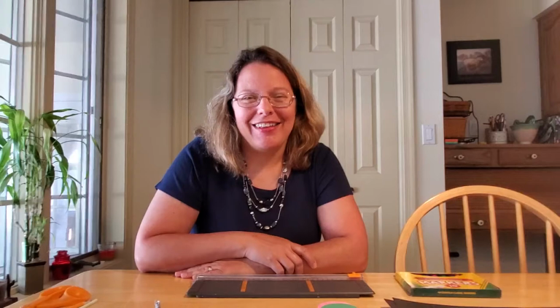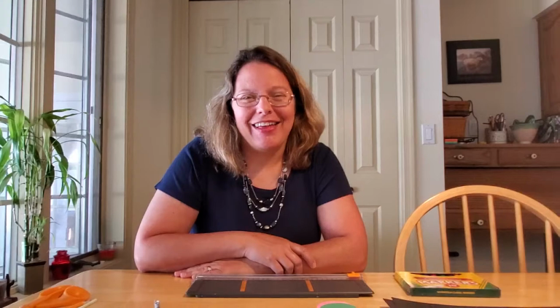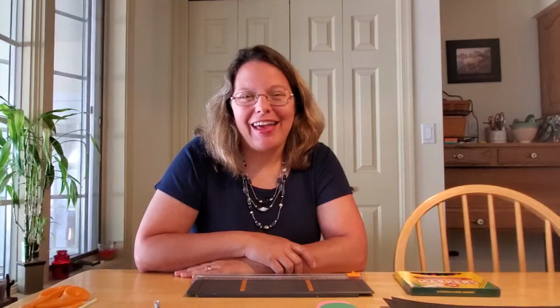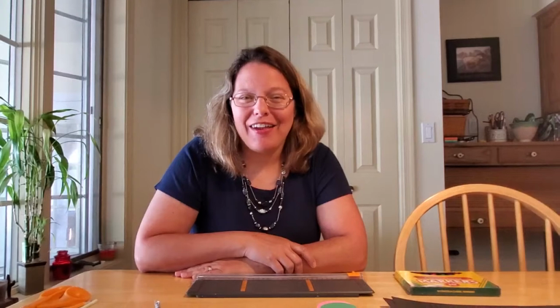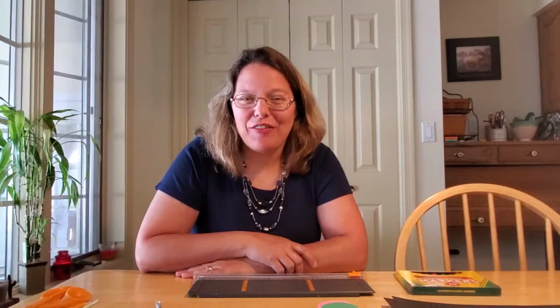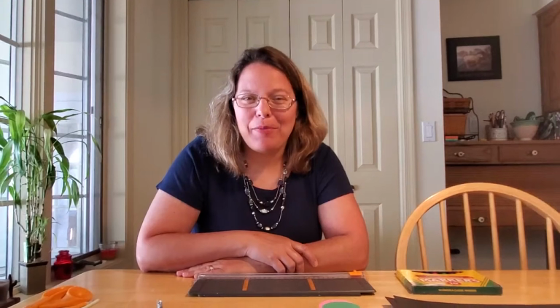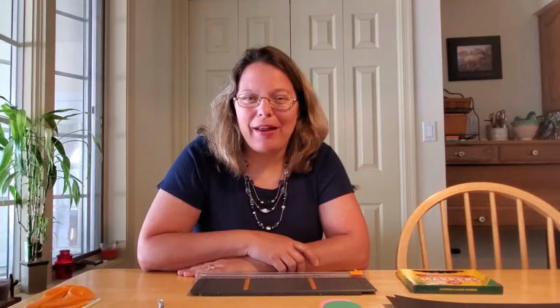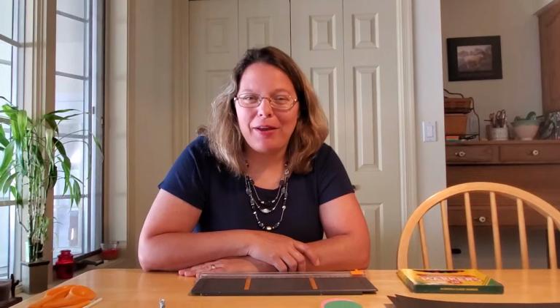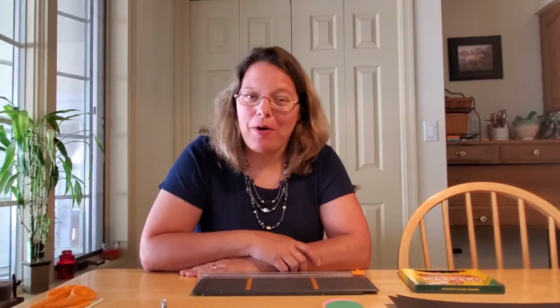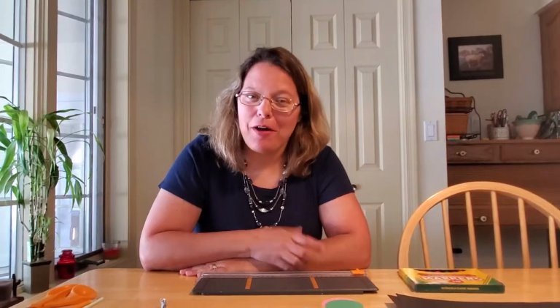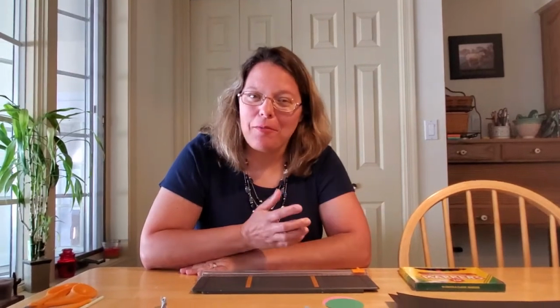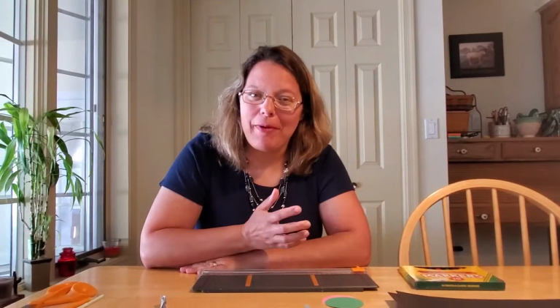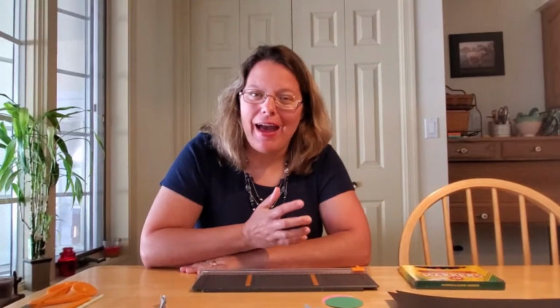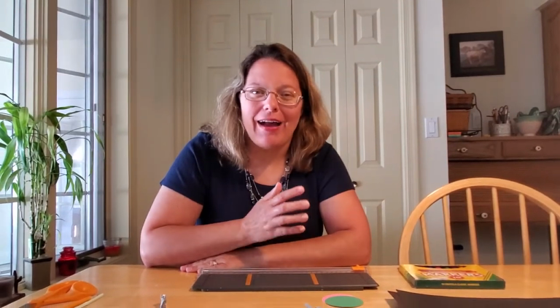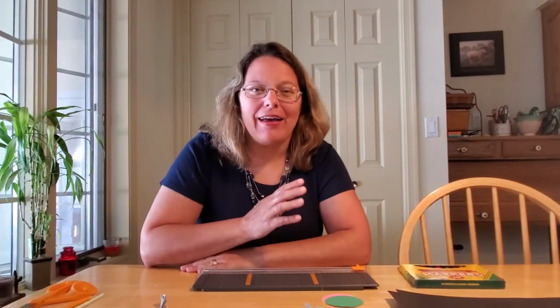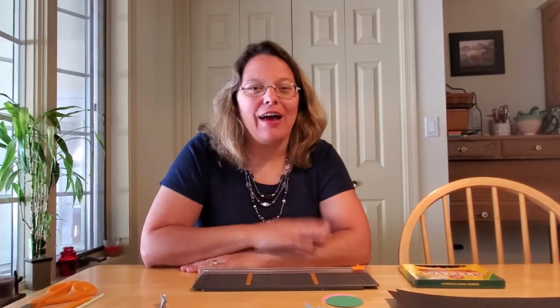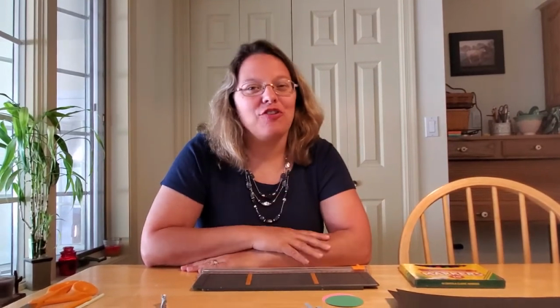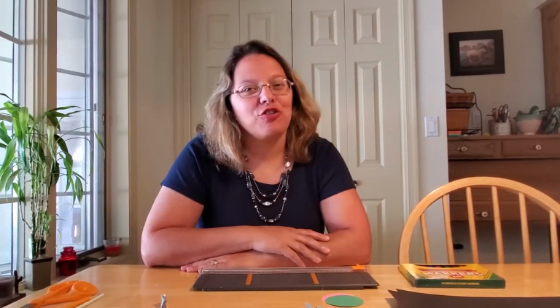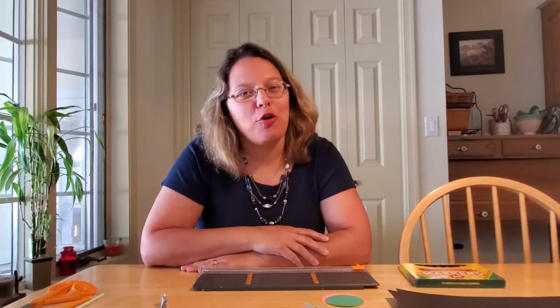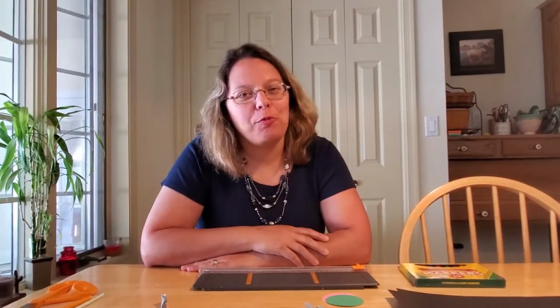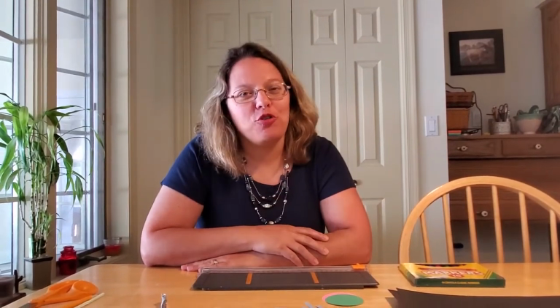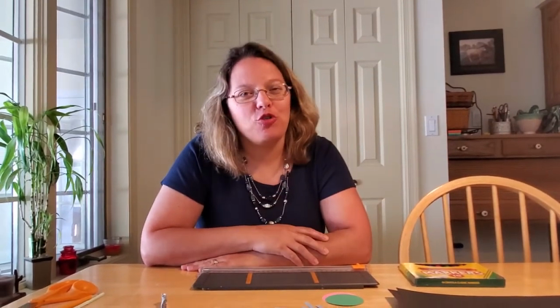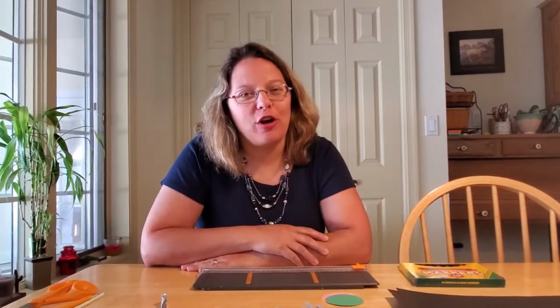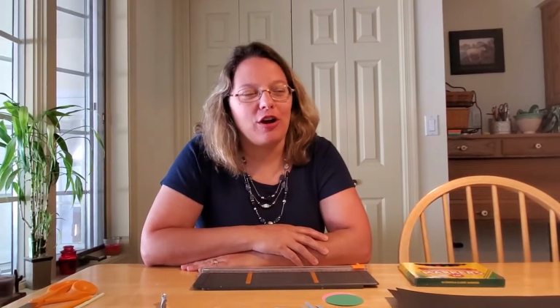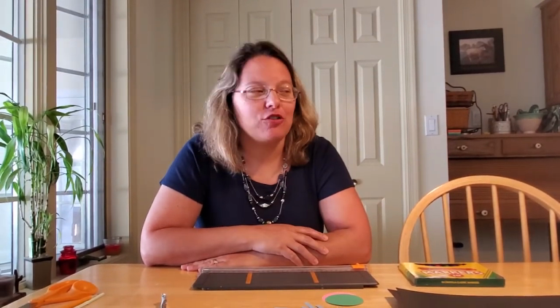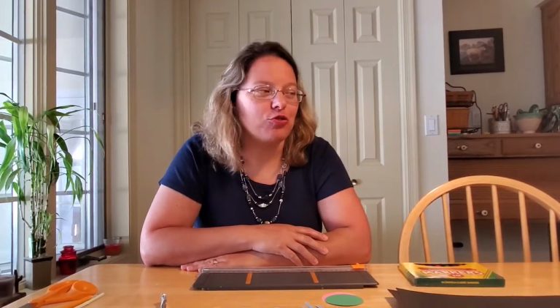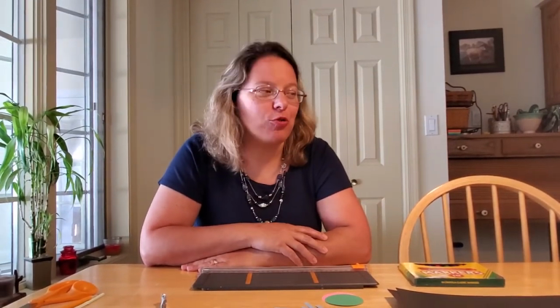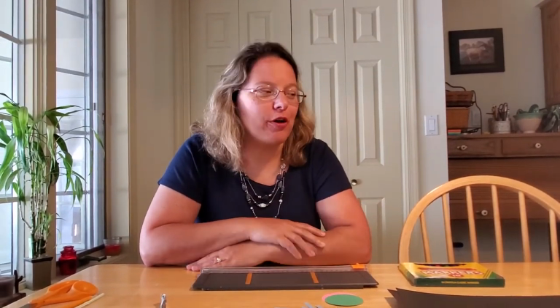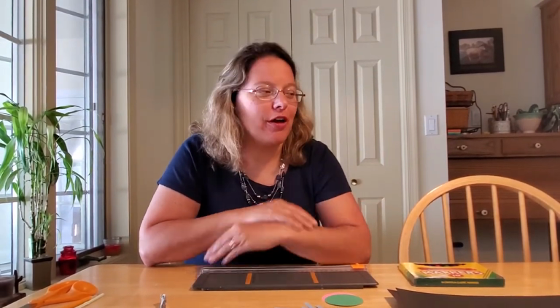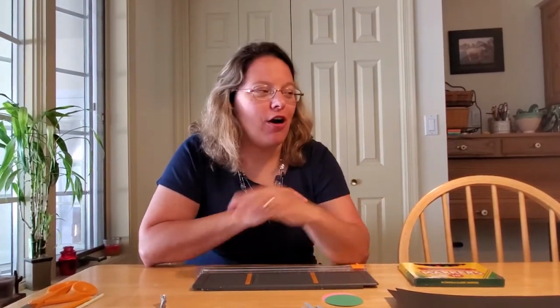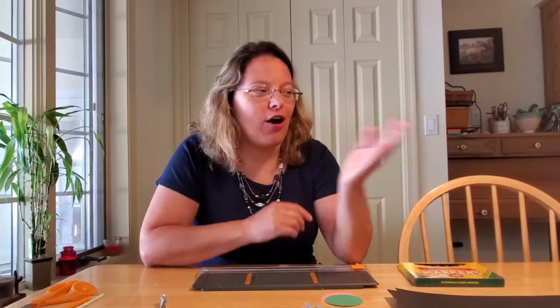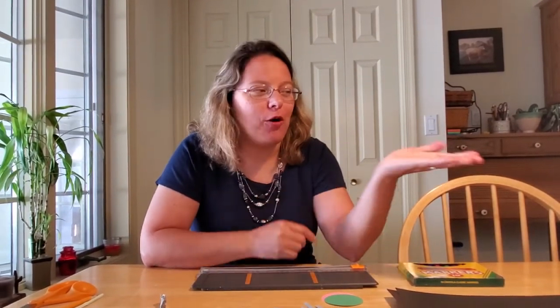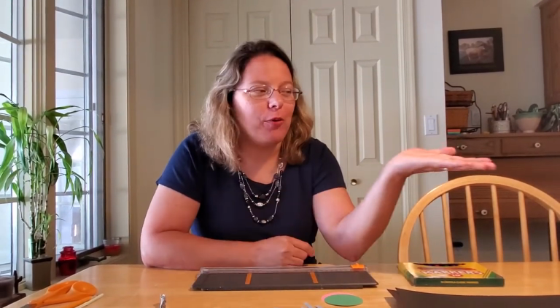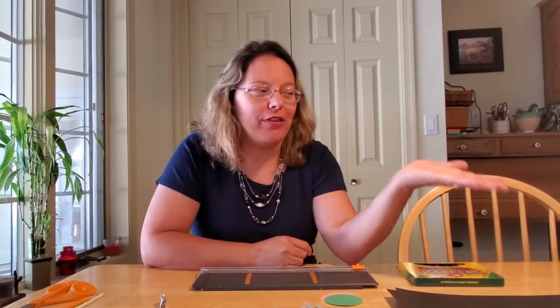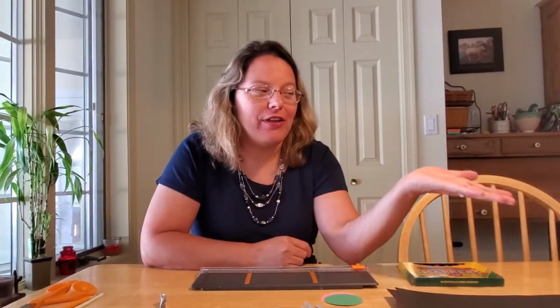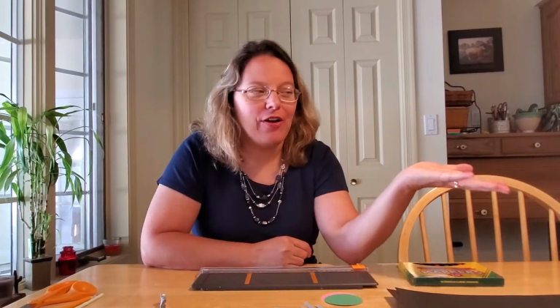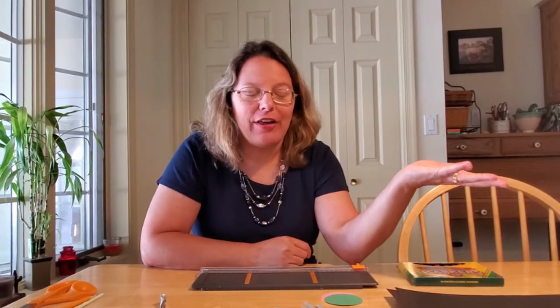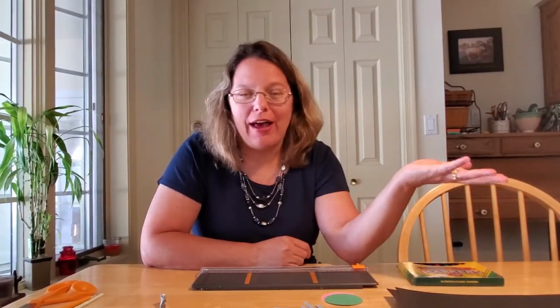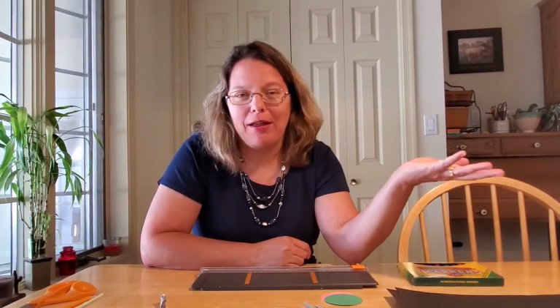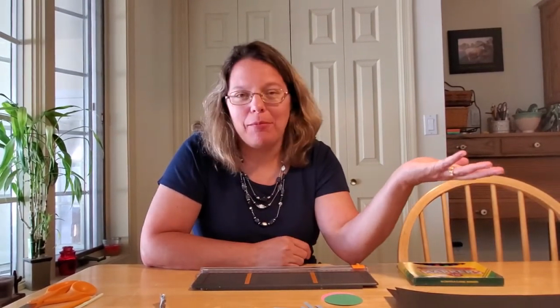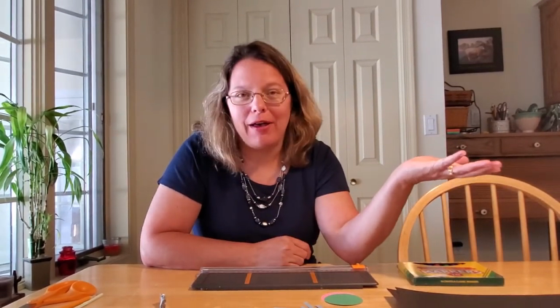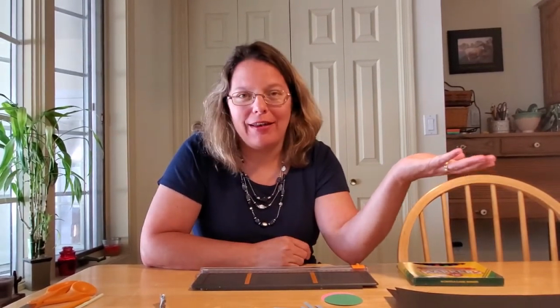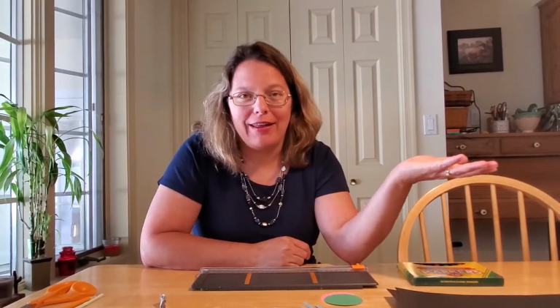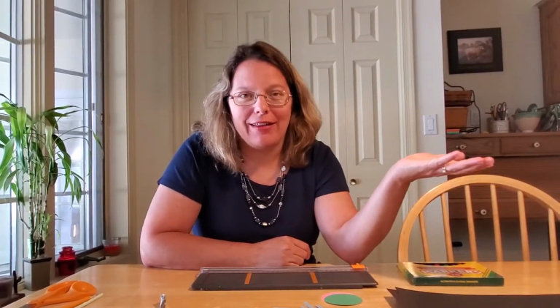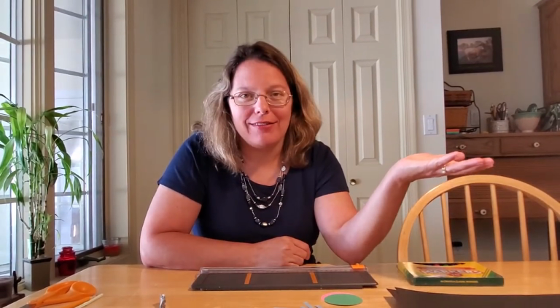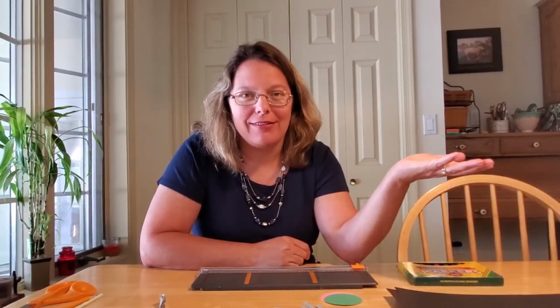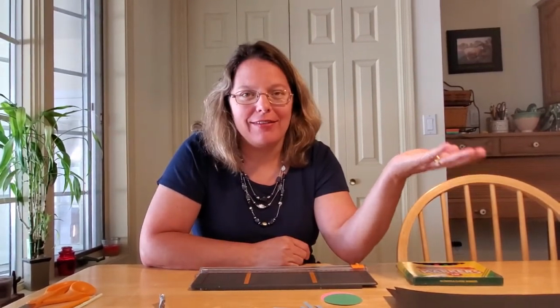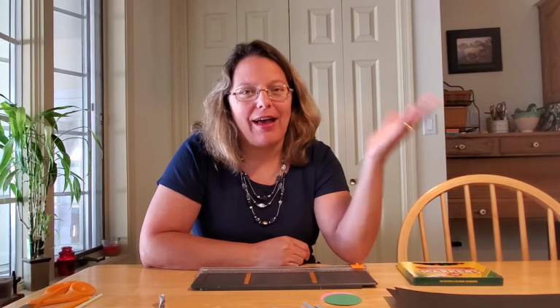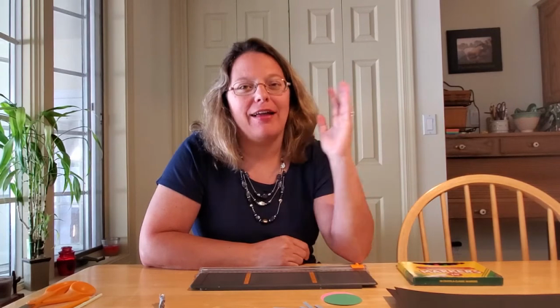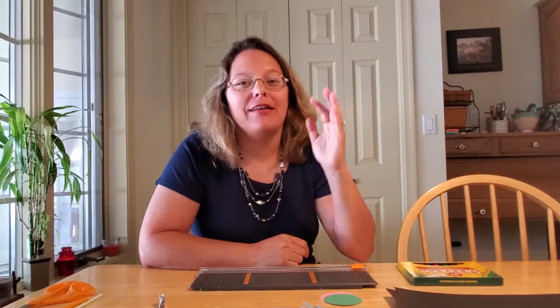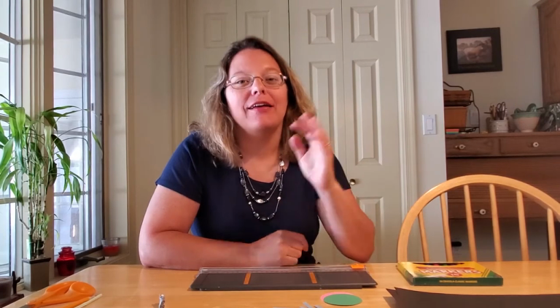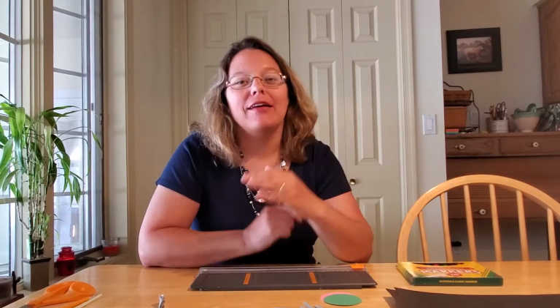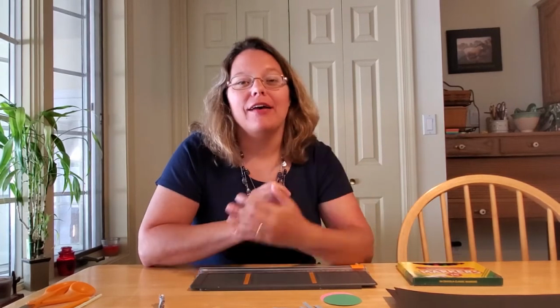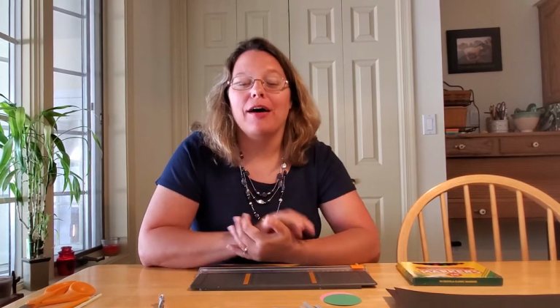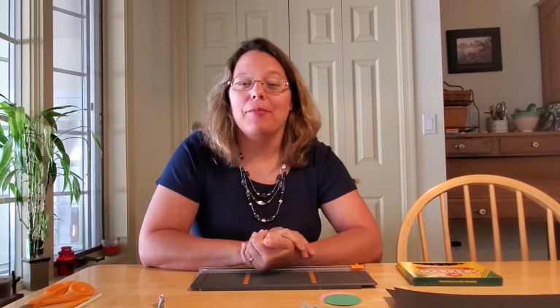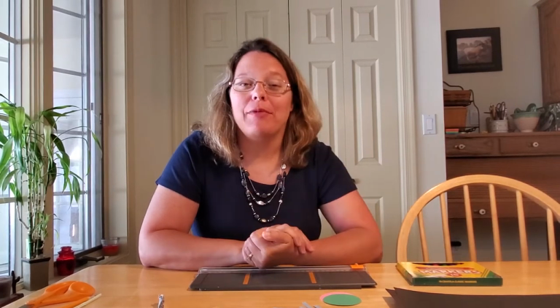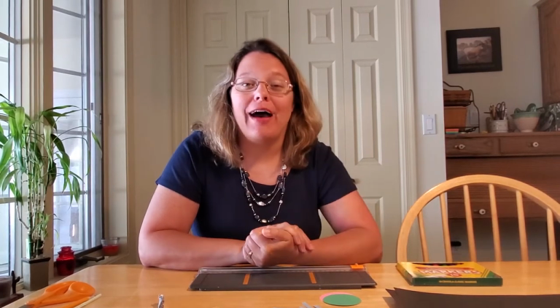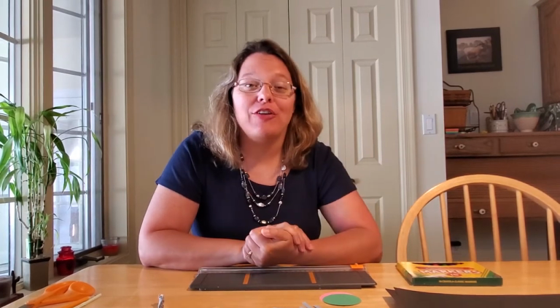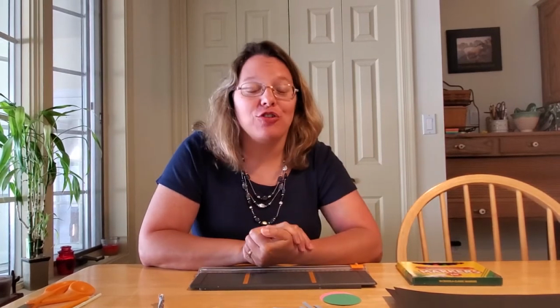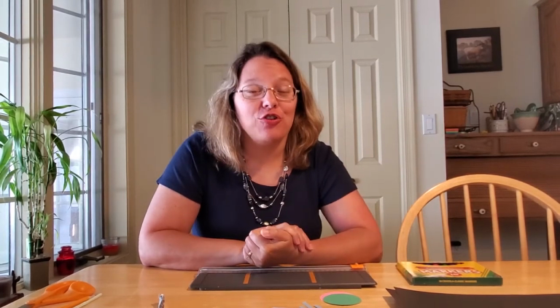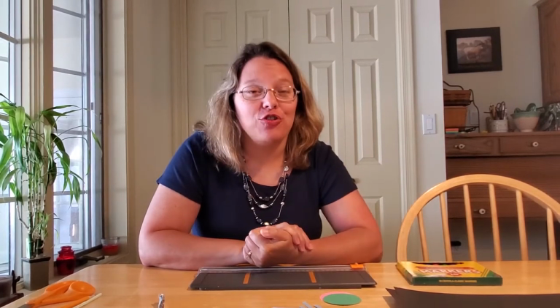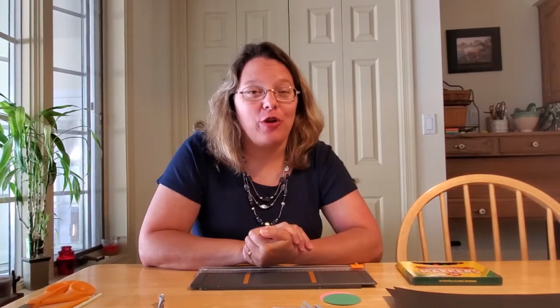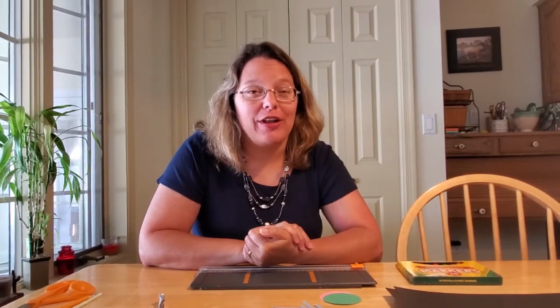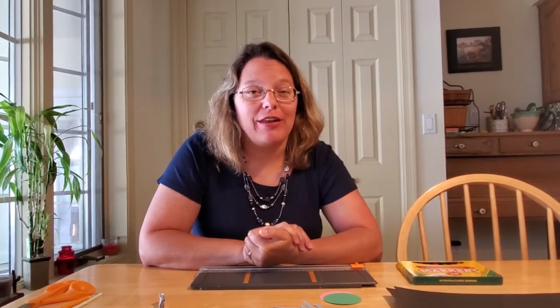Hey everybody, welcome back. I sure hope you enjoyed our story, 'Are We There Yet?' by Dan Sintat. I sure enjoyed it.